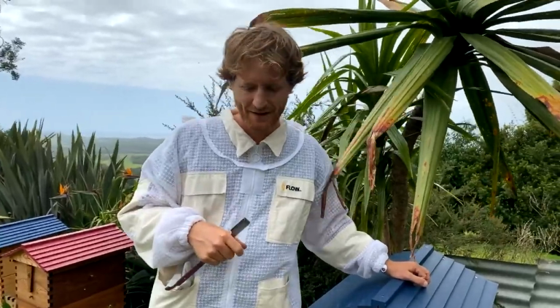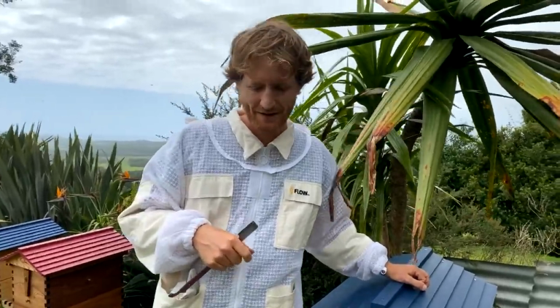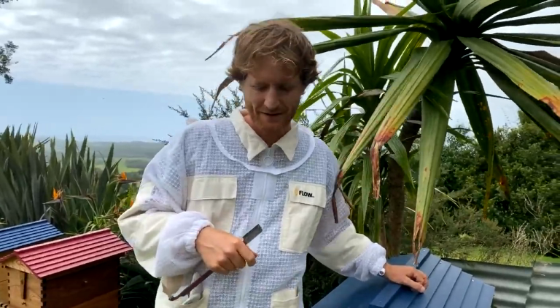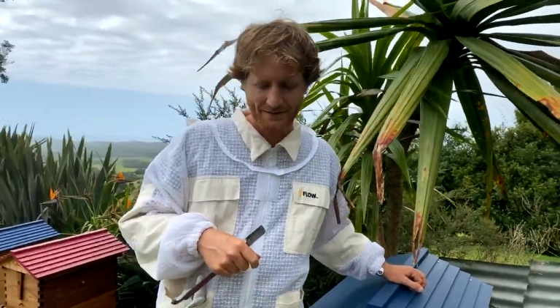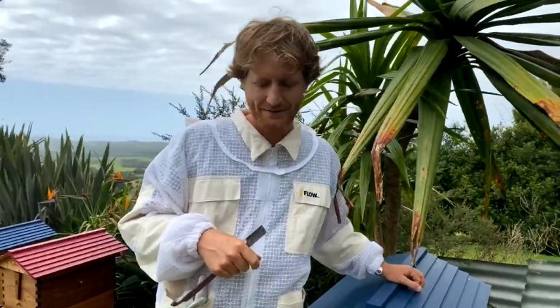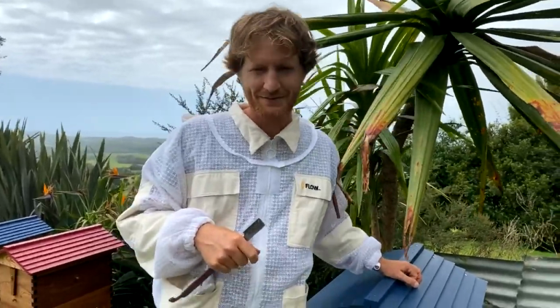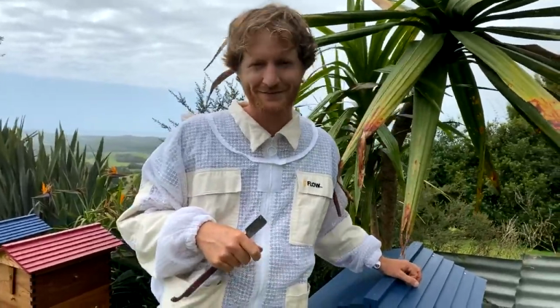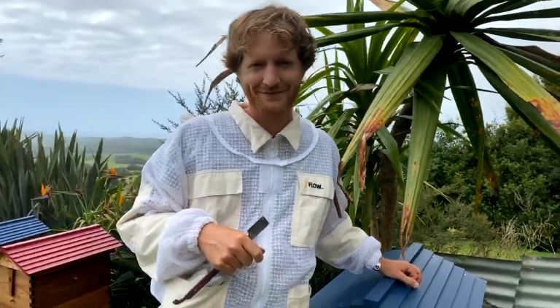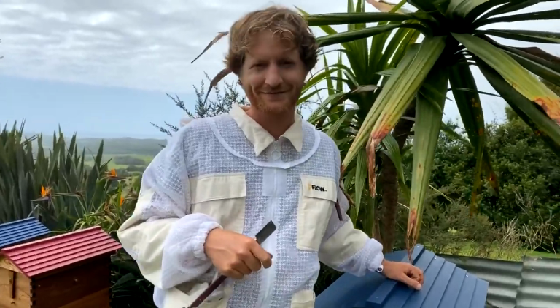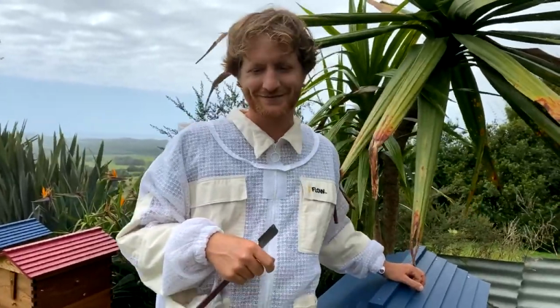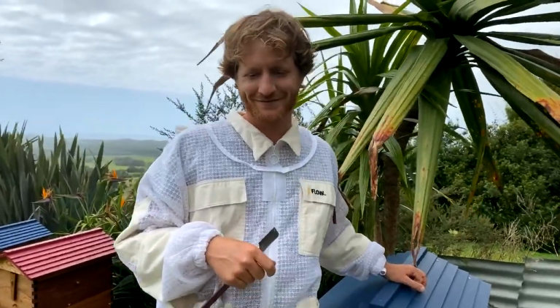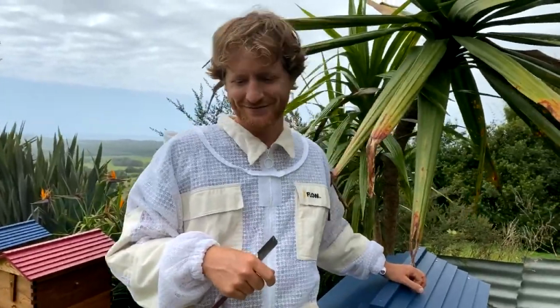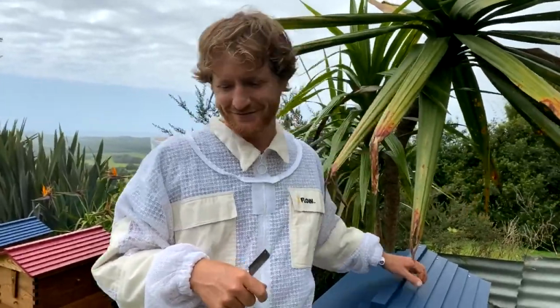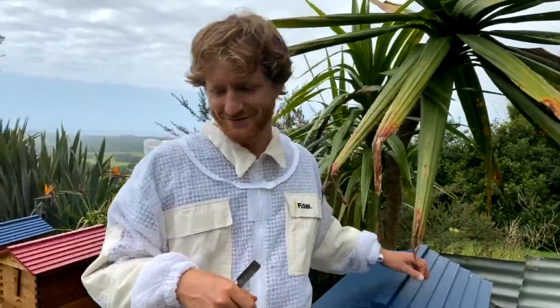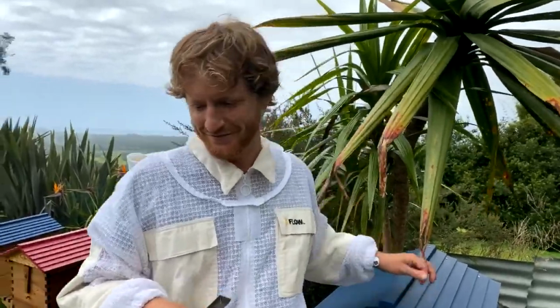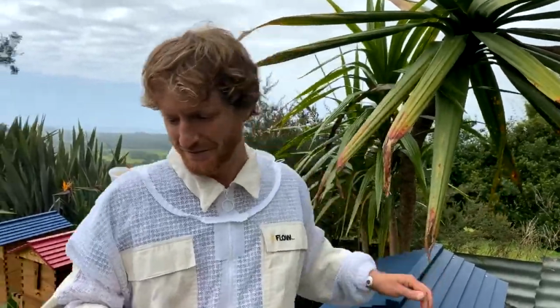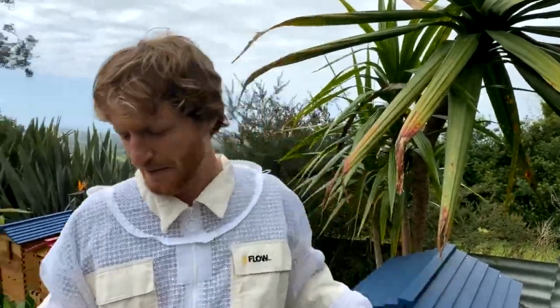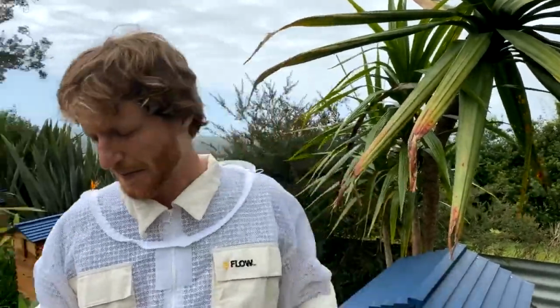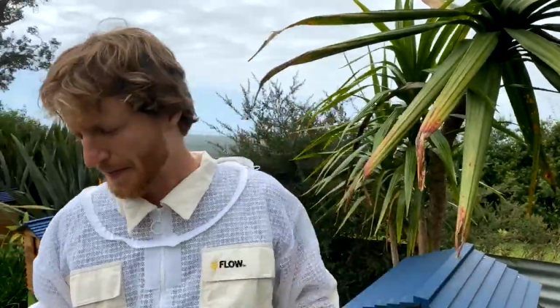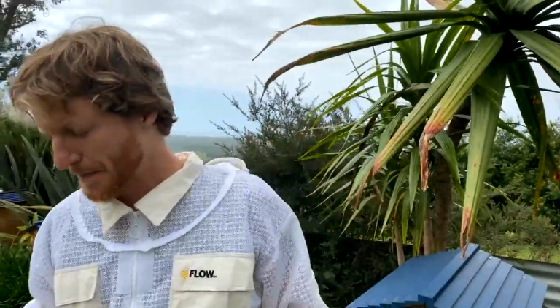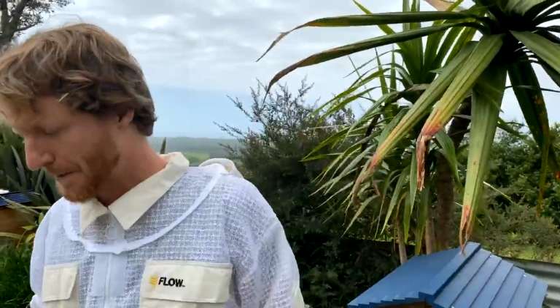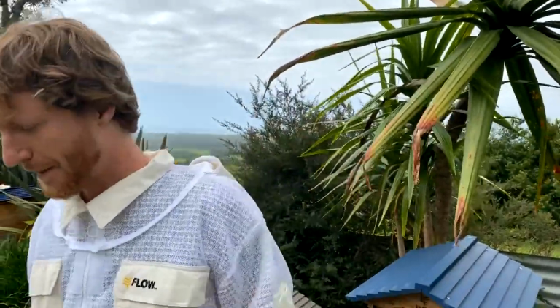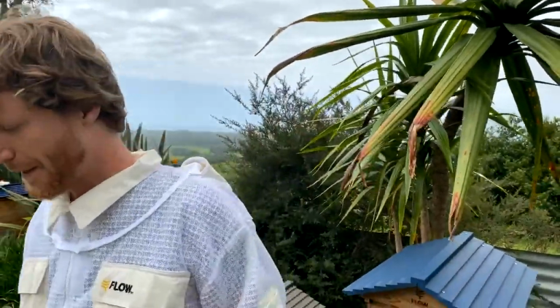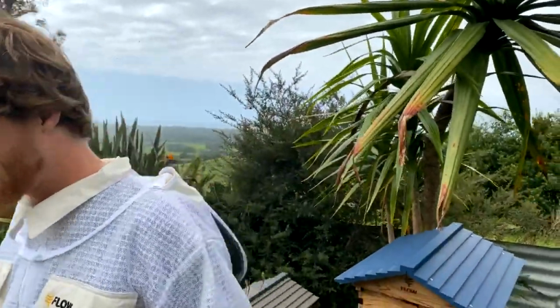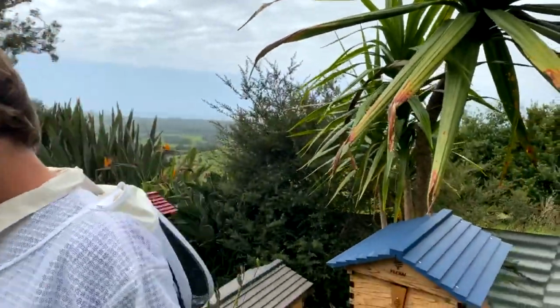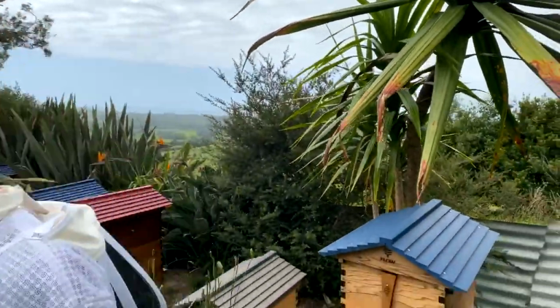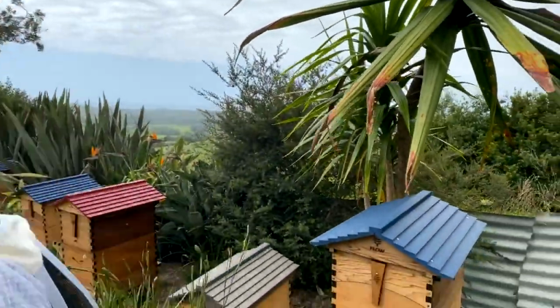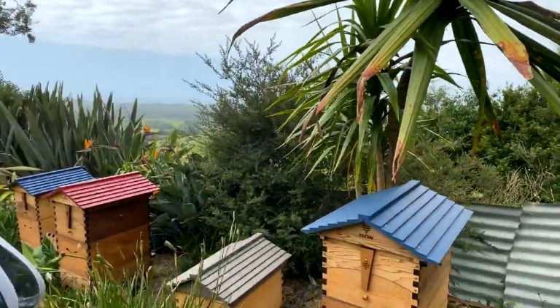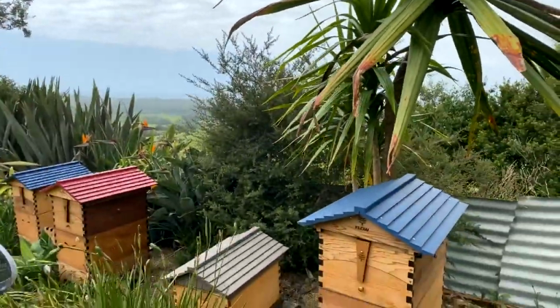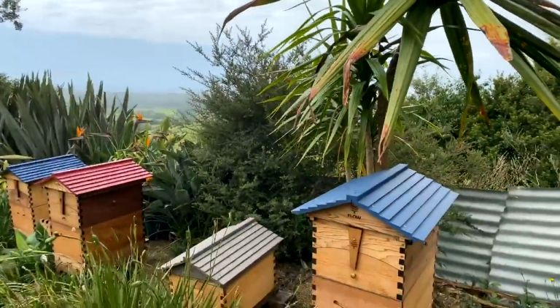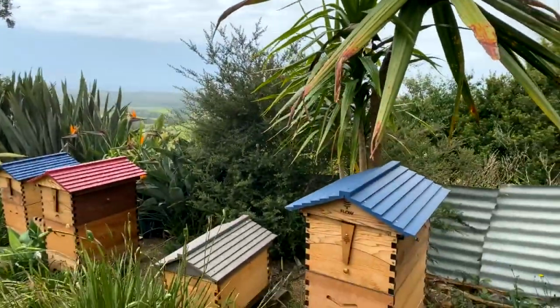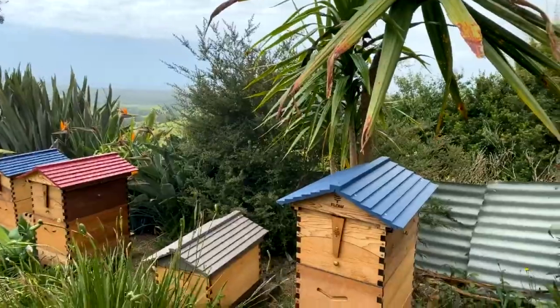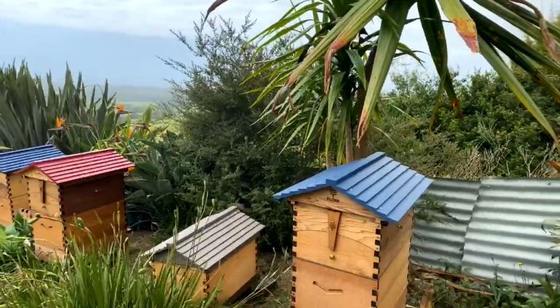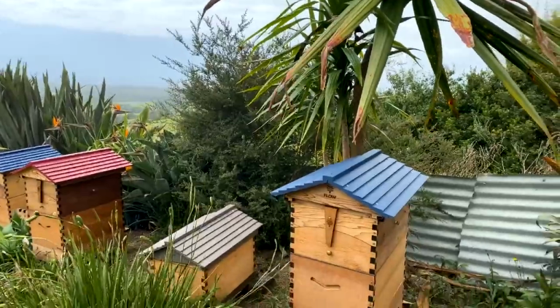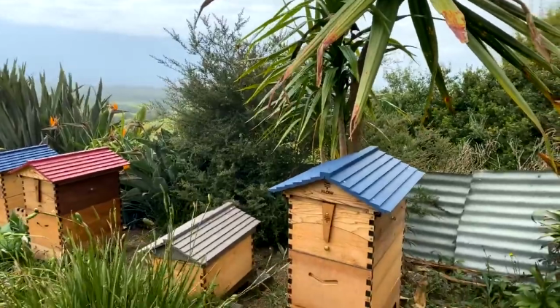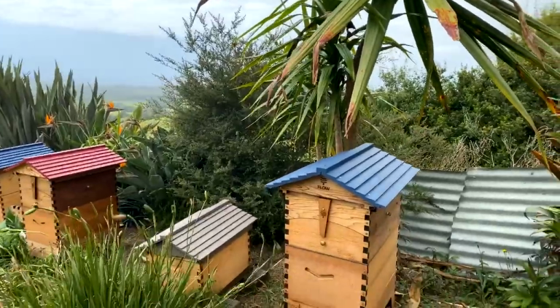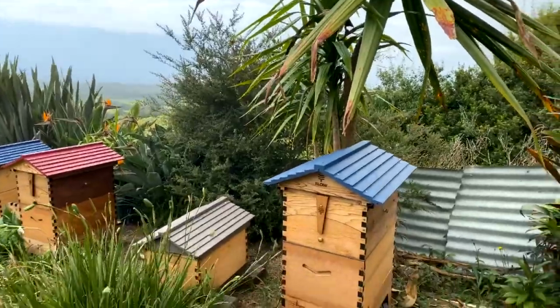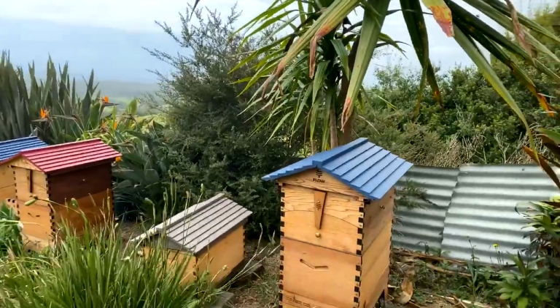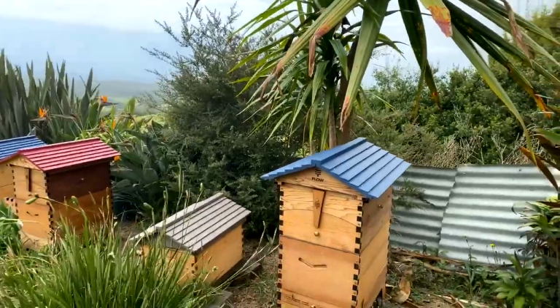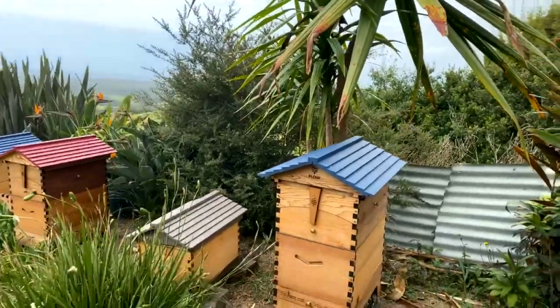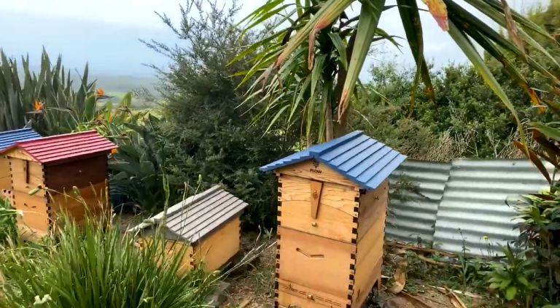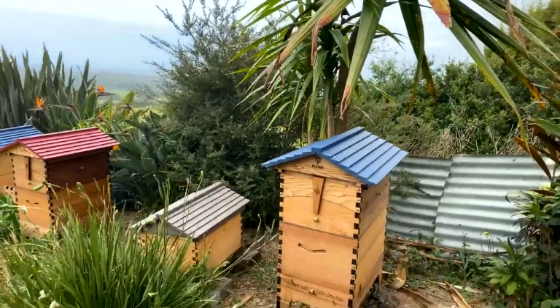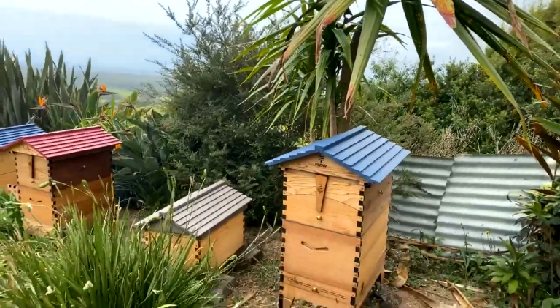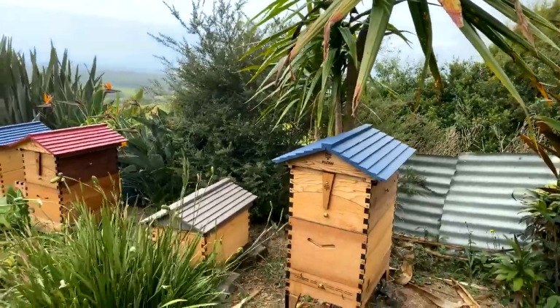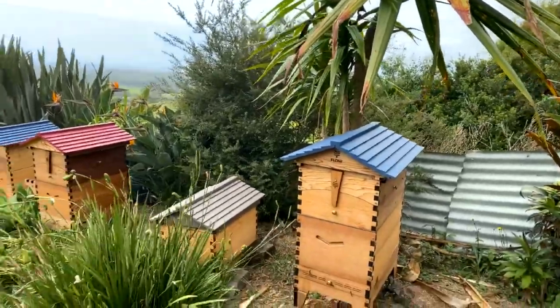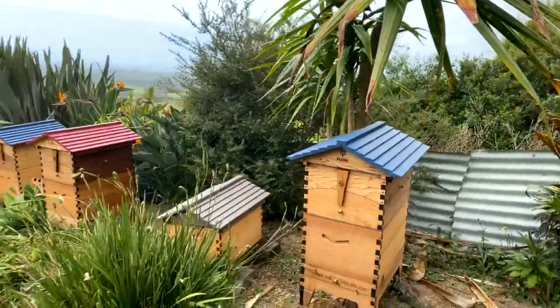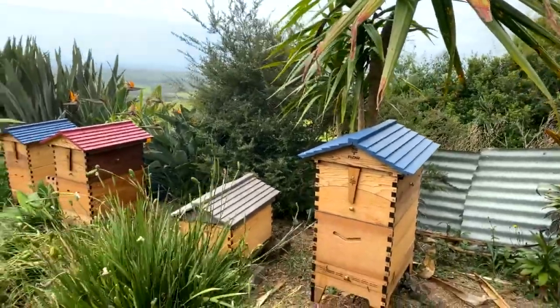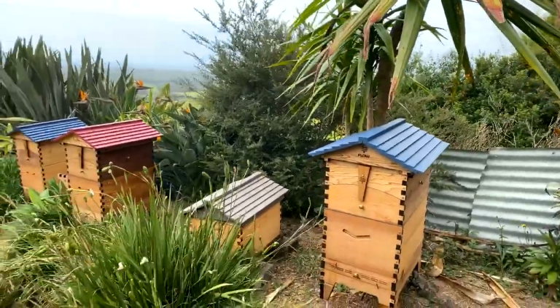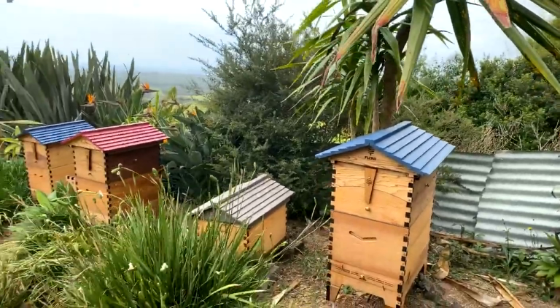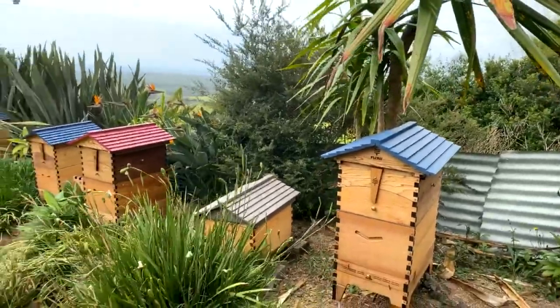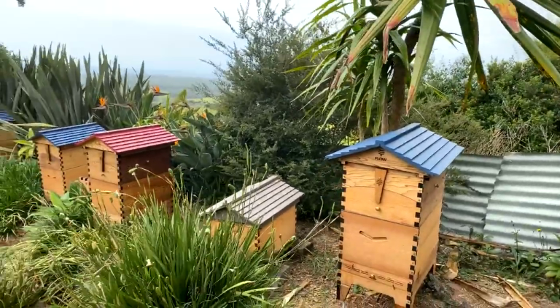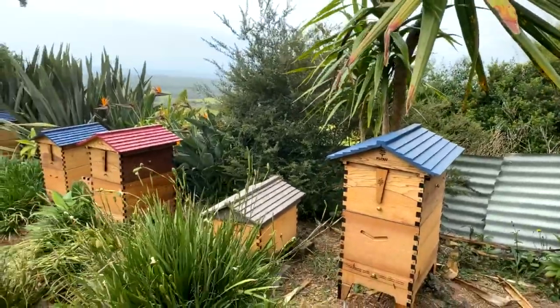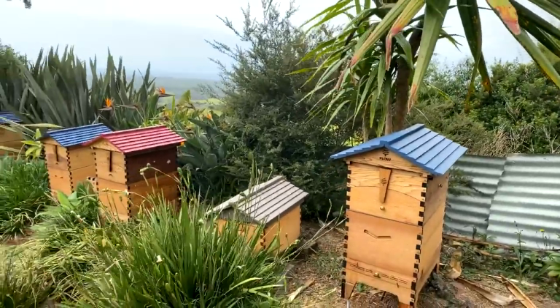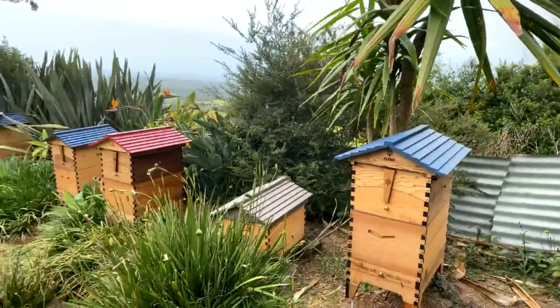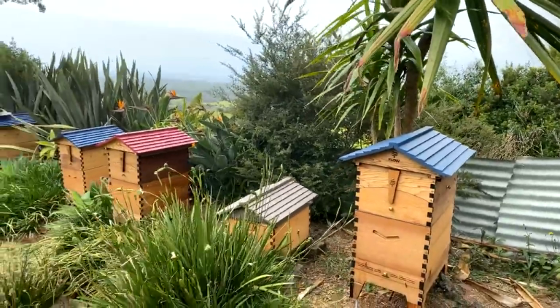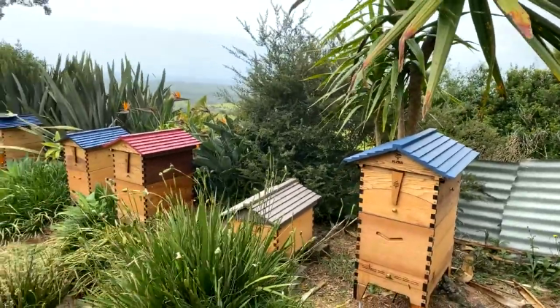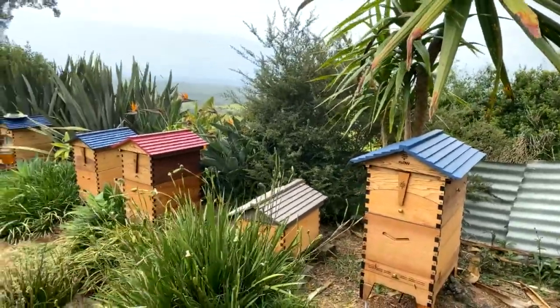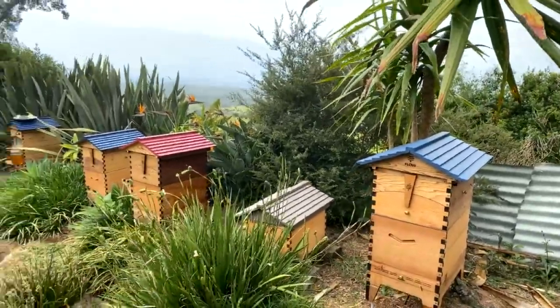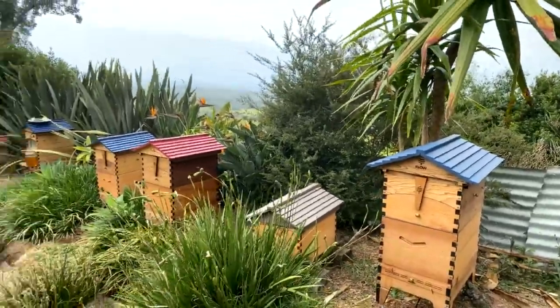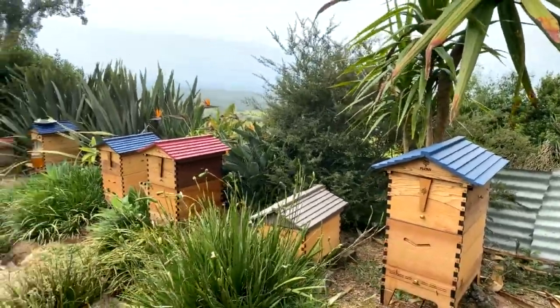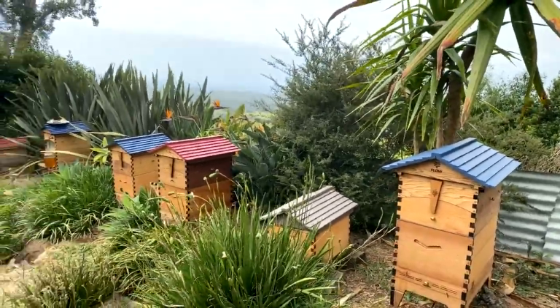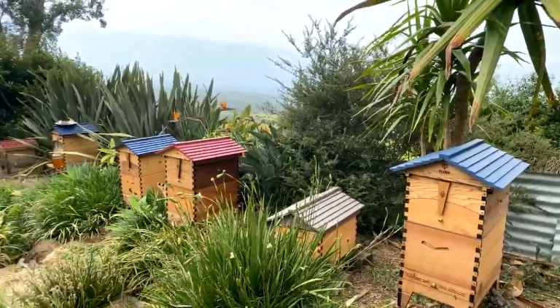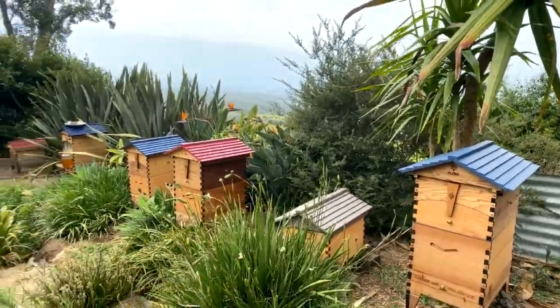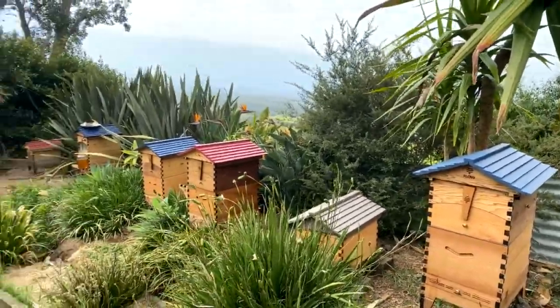Chuck Rouse, one of our ambassadors, just joined us. He's suggesting maybe Cupid was a beekeeper — after your heart-shaped honeycomb.